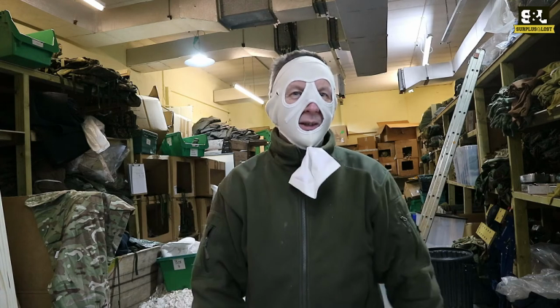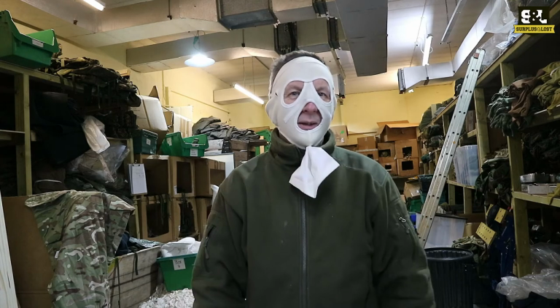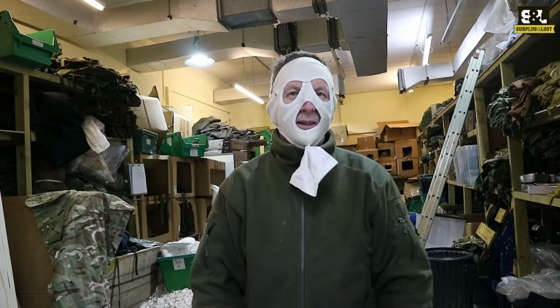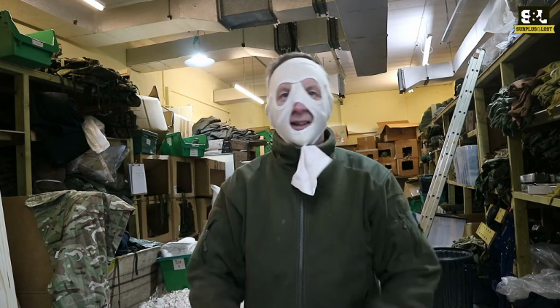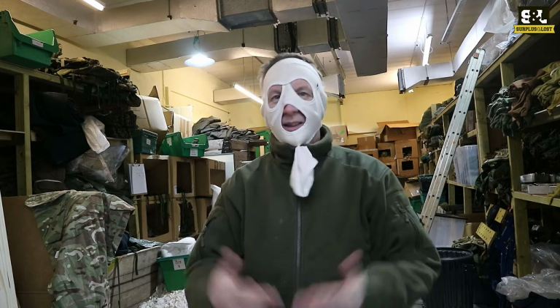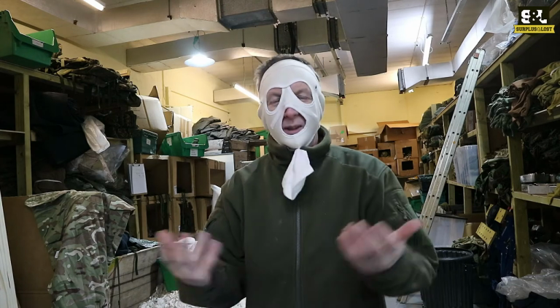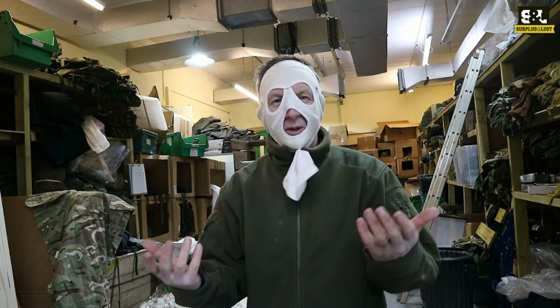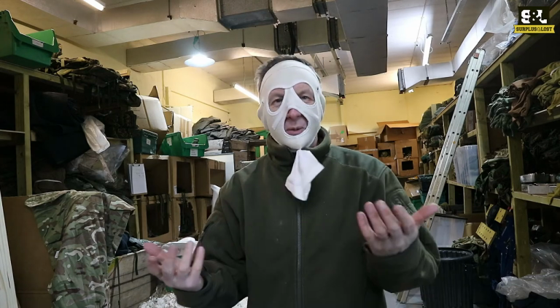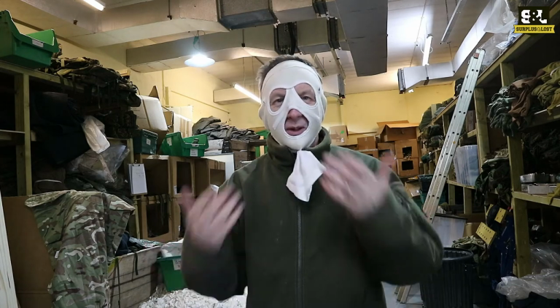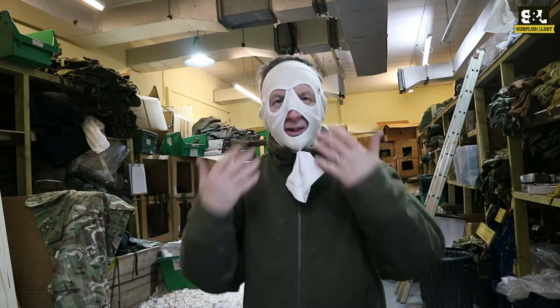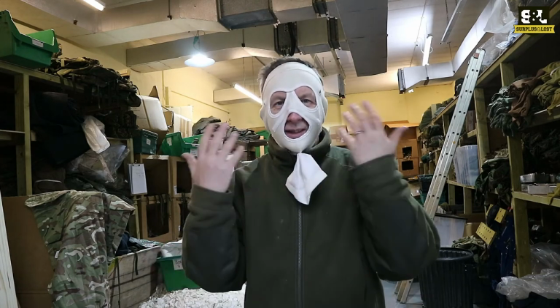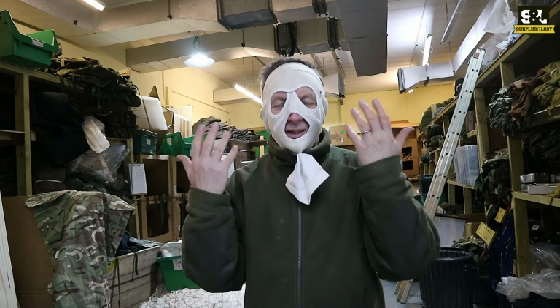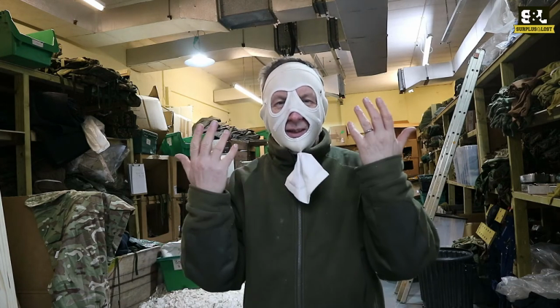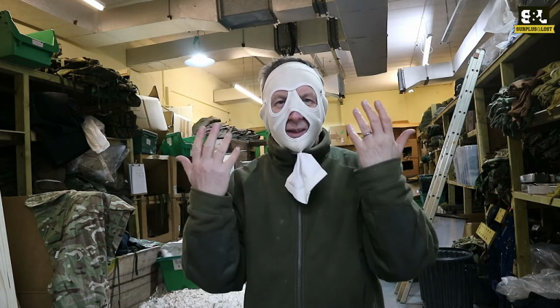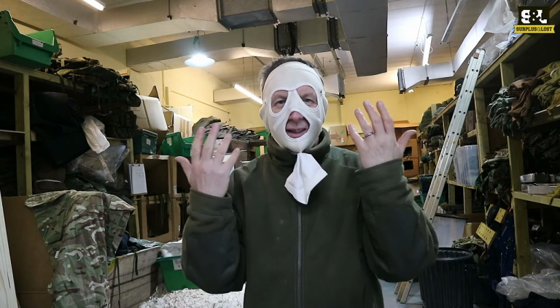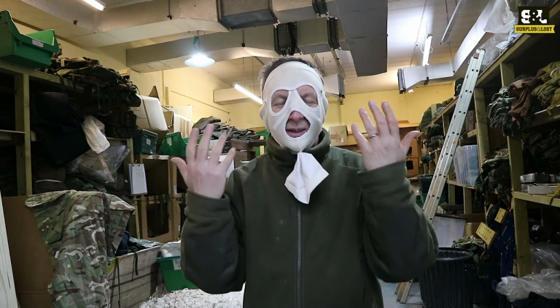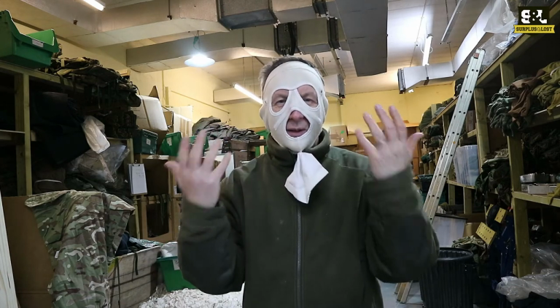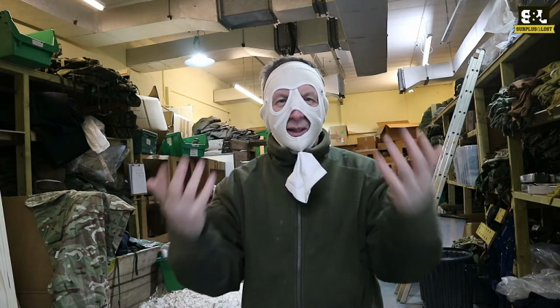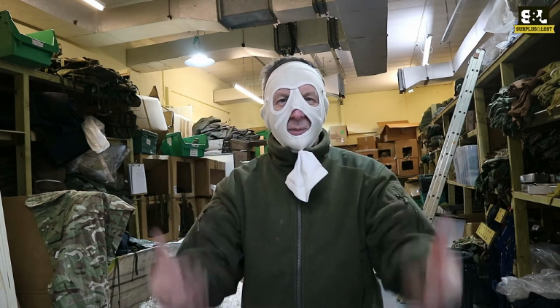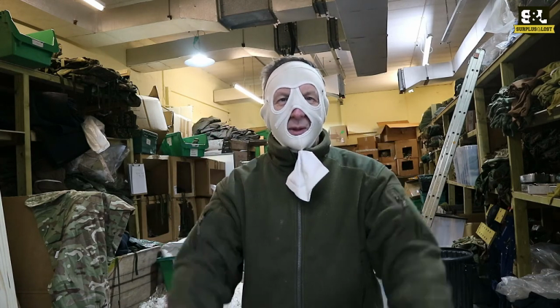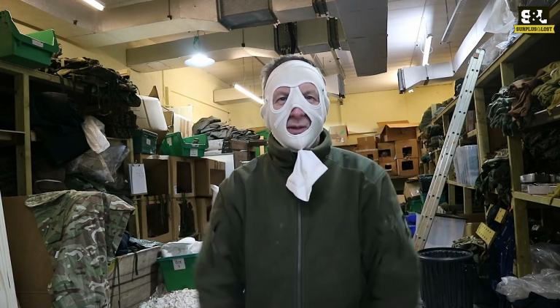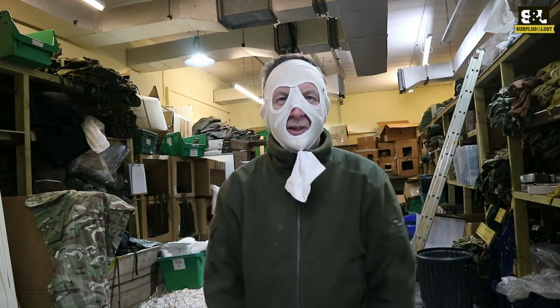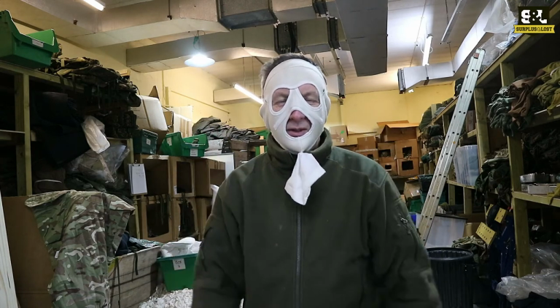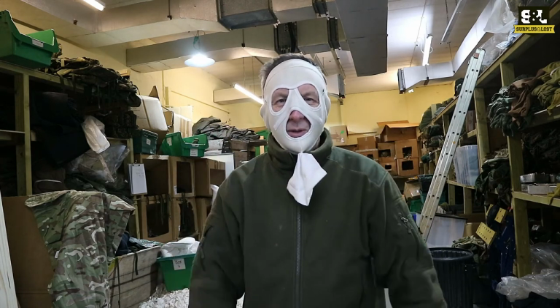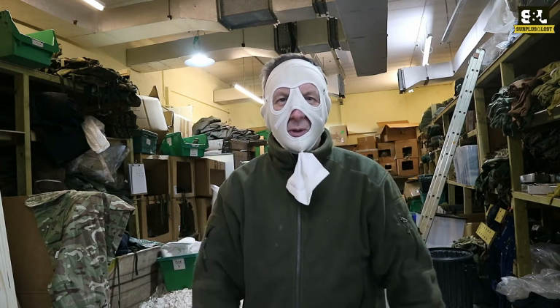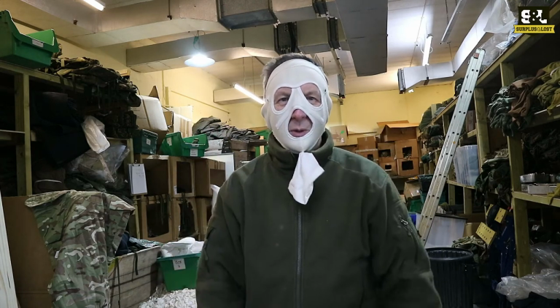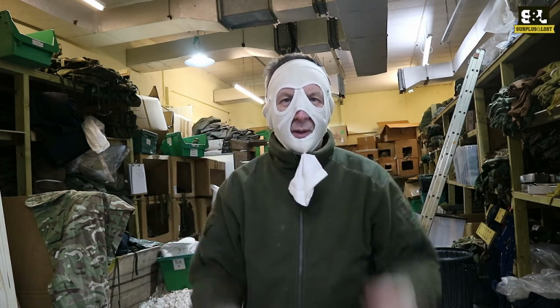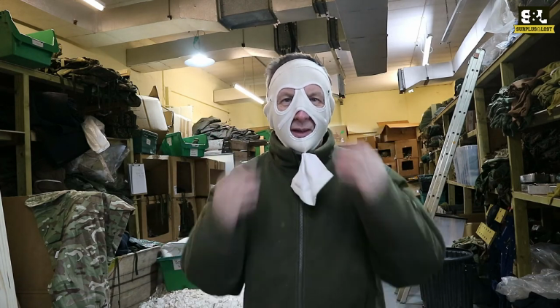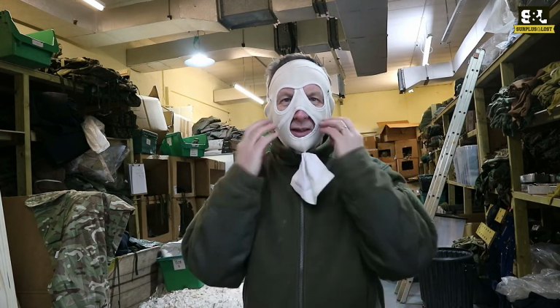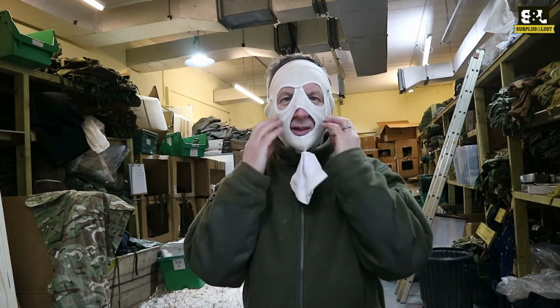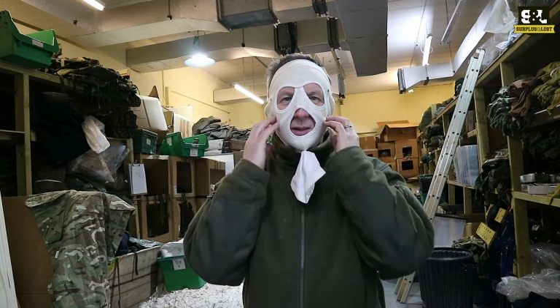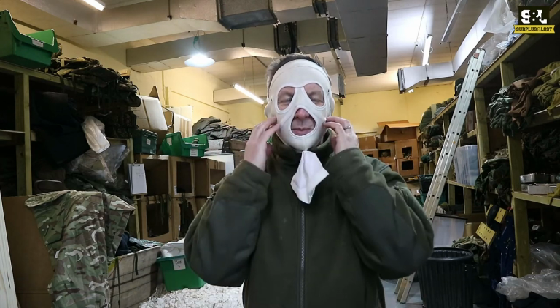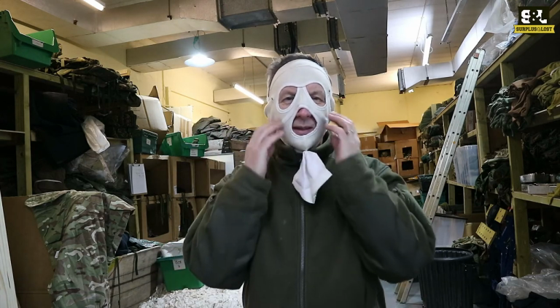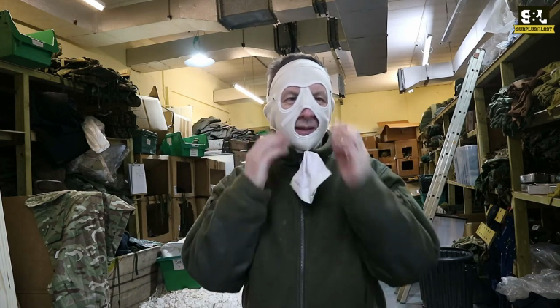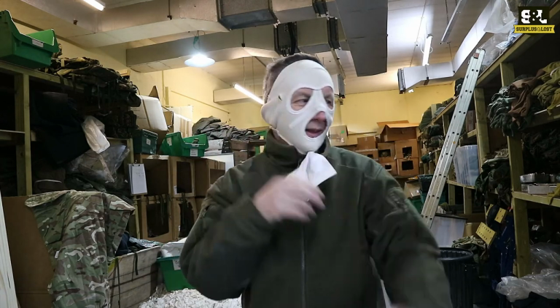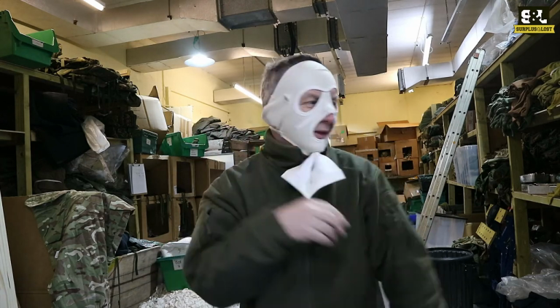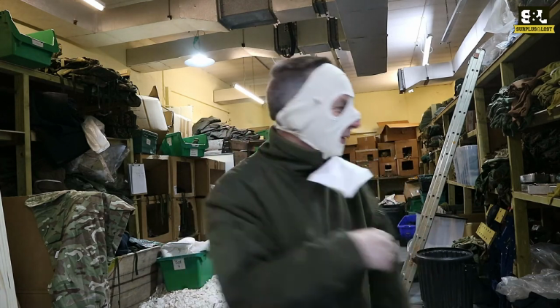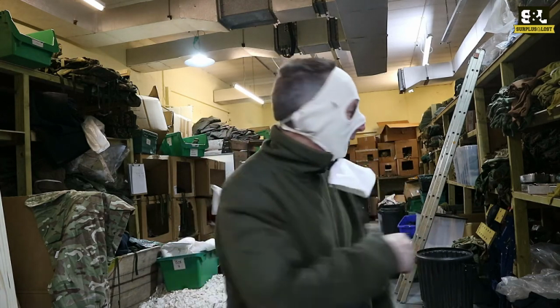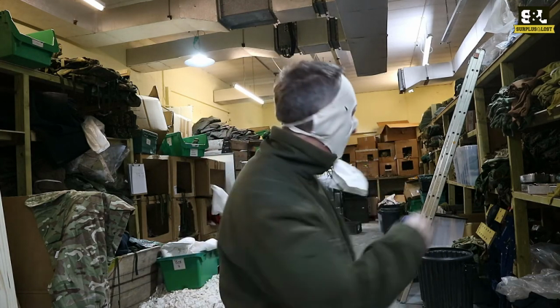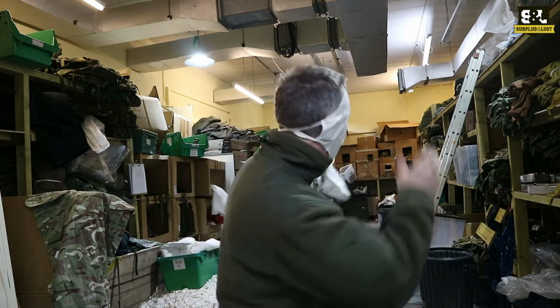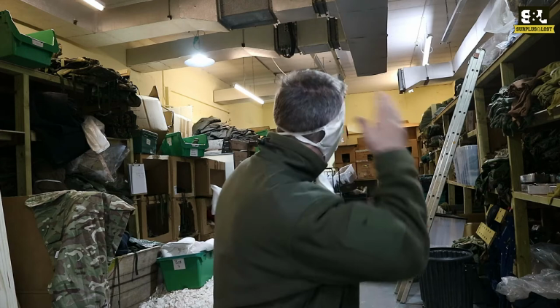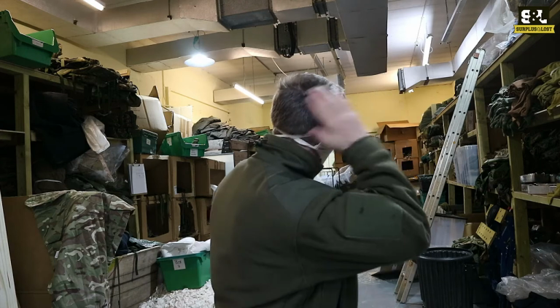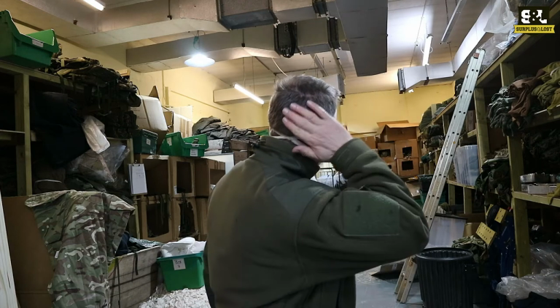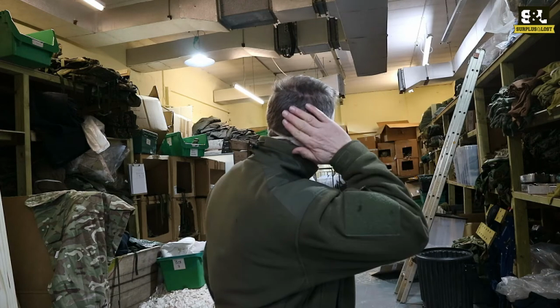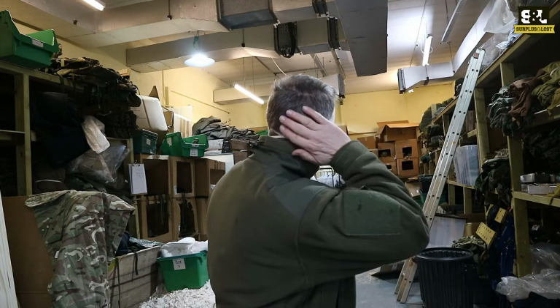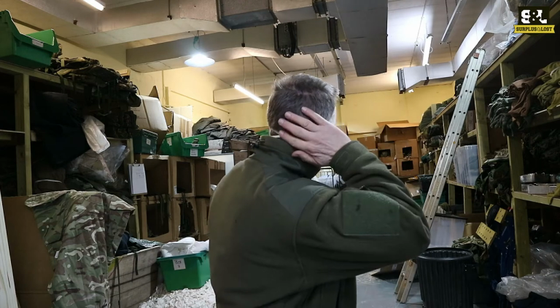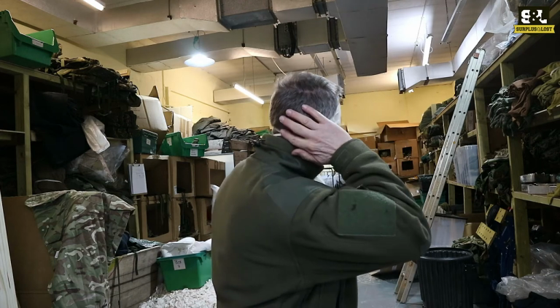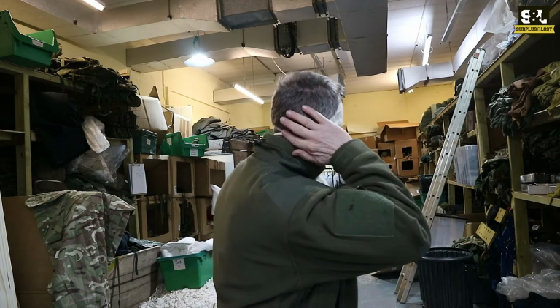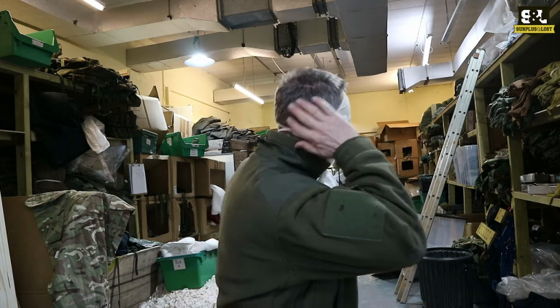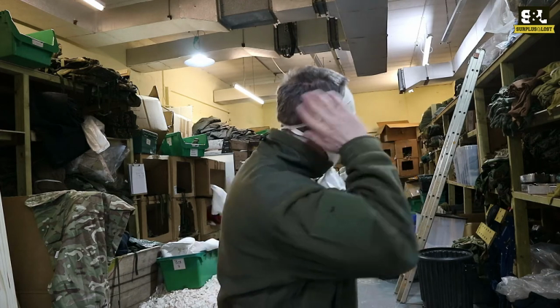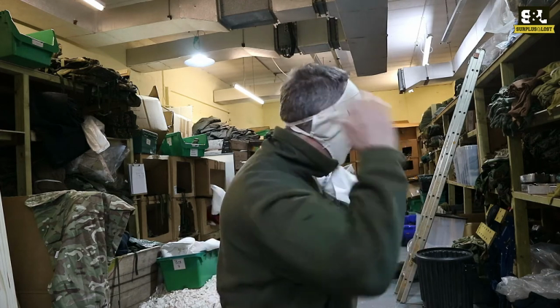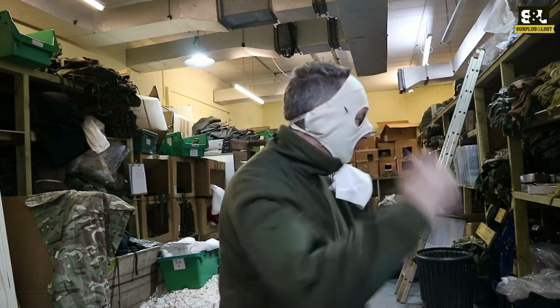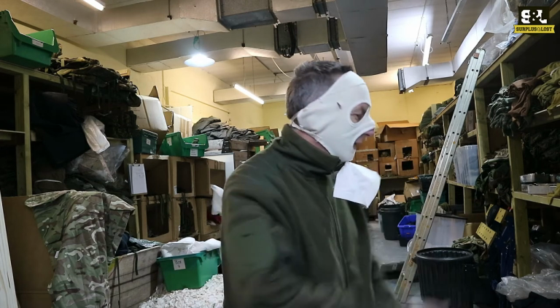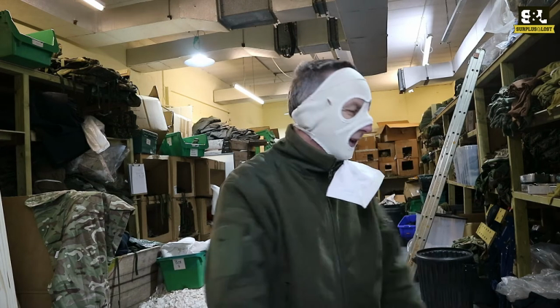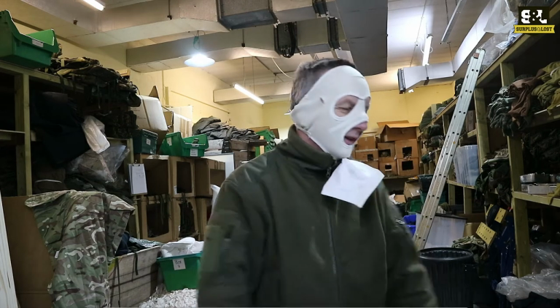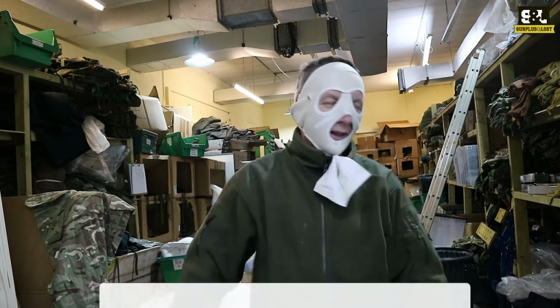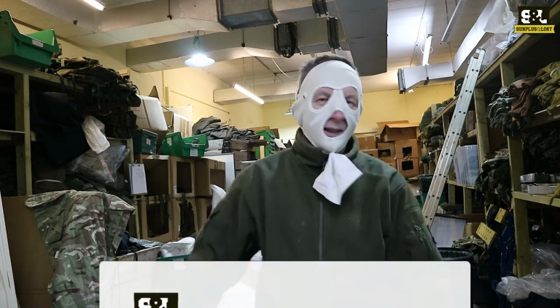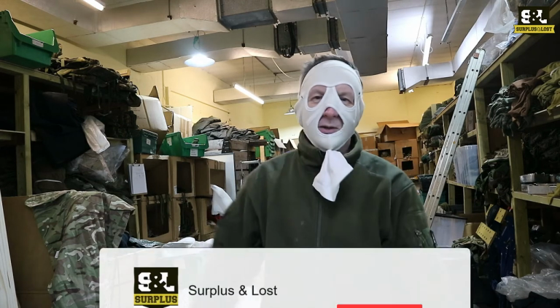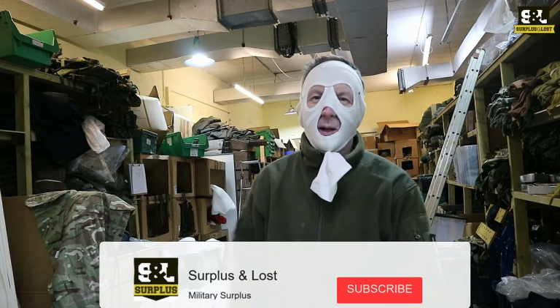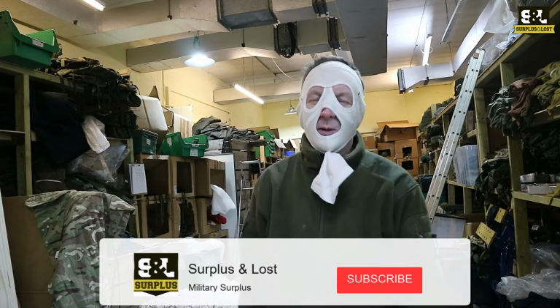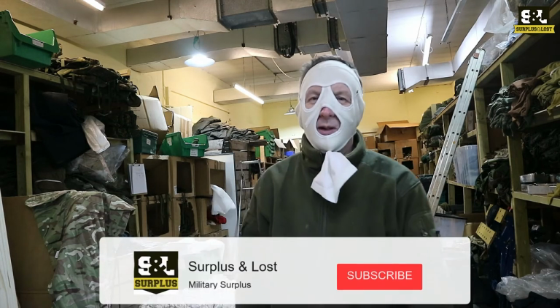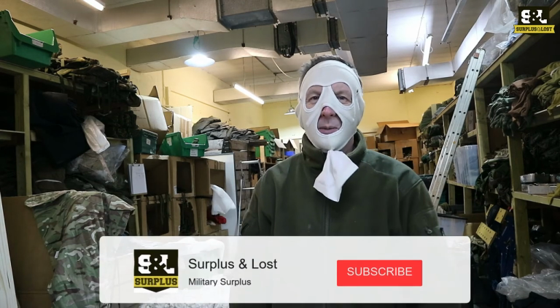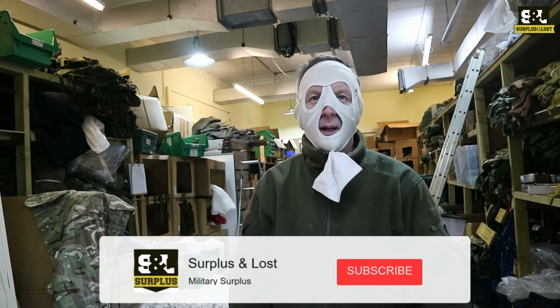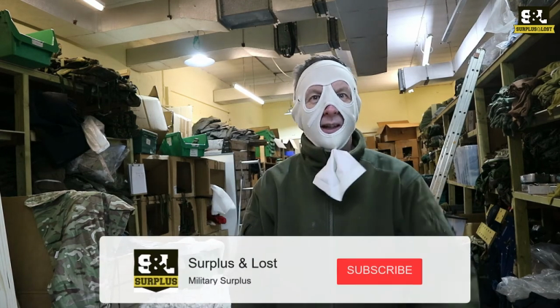So they are literally what it says — it's a face mask for extreme cold weather conditions. Basically it's held on by a couple of elasticated straps around the back.